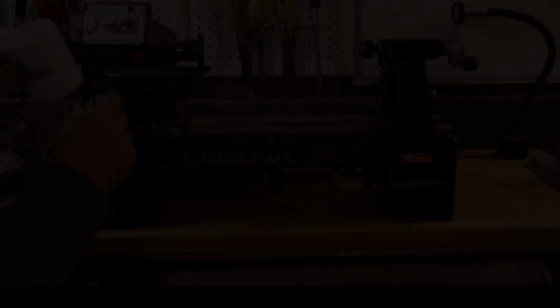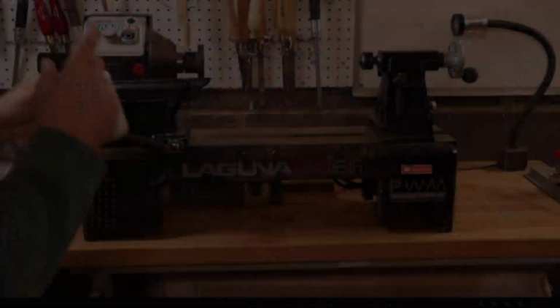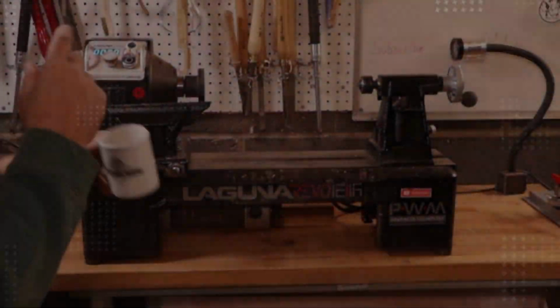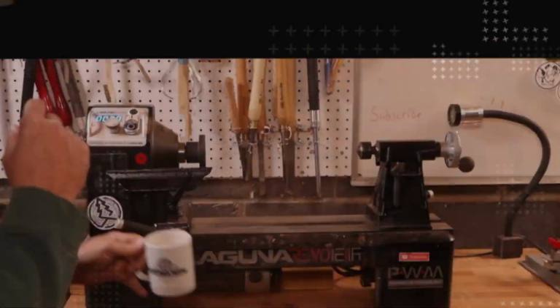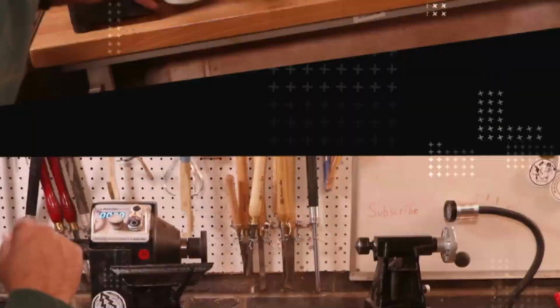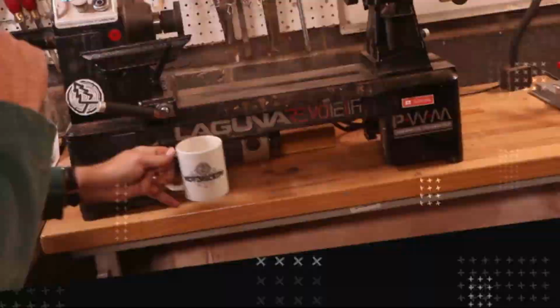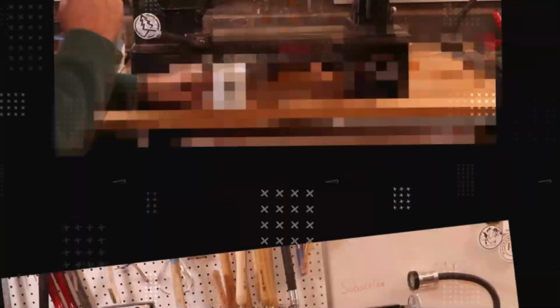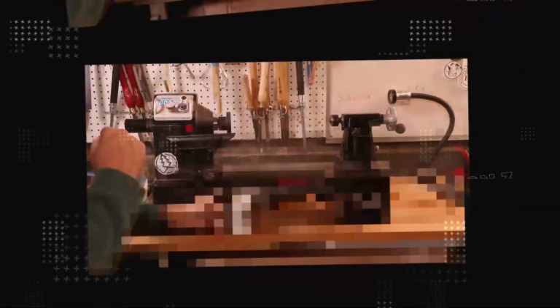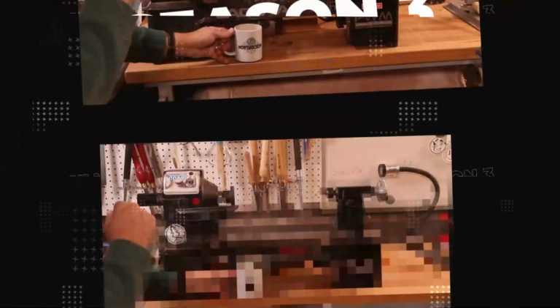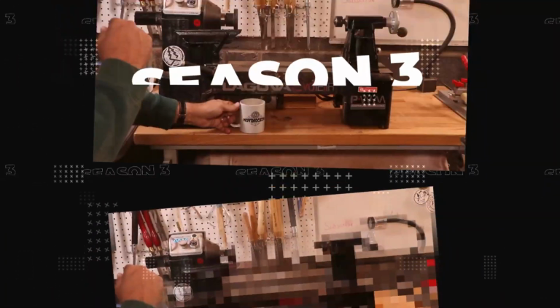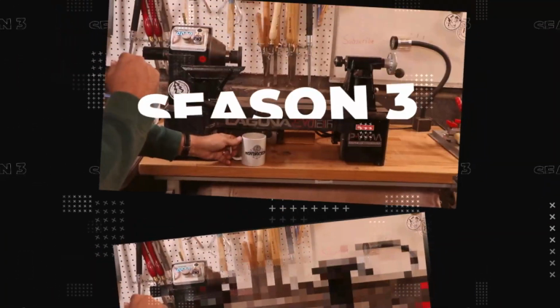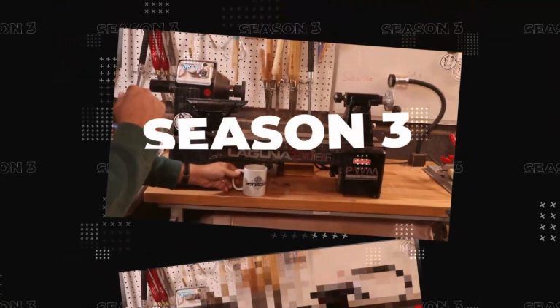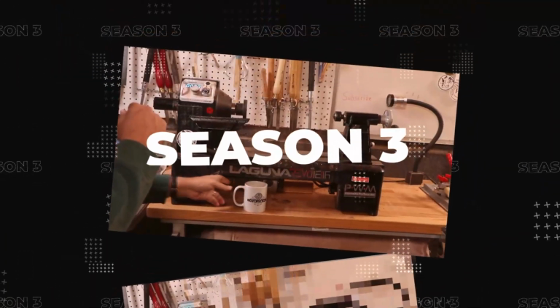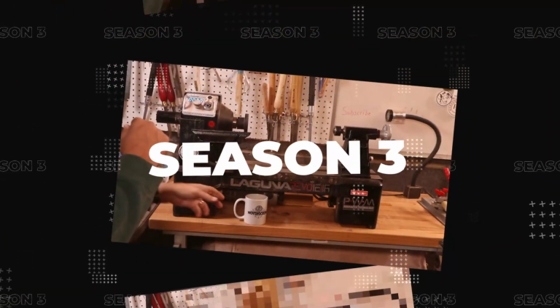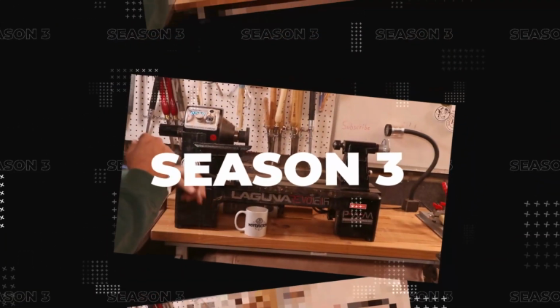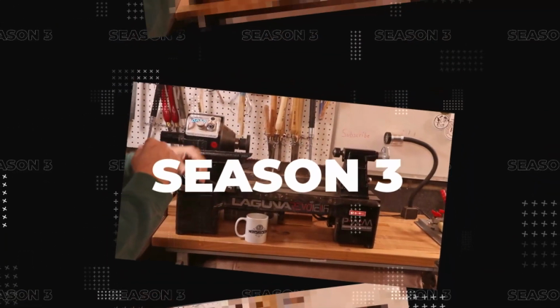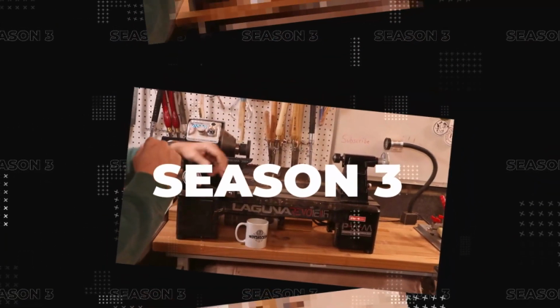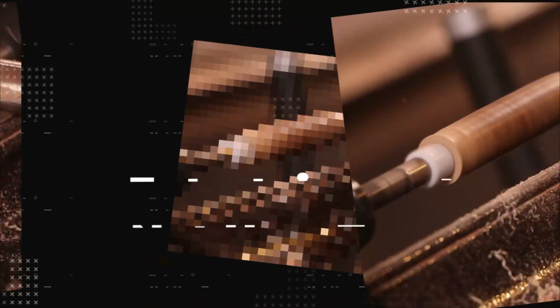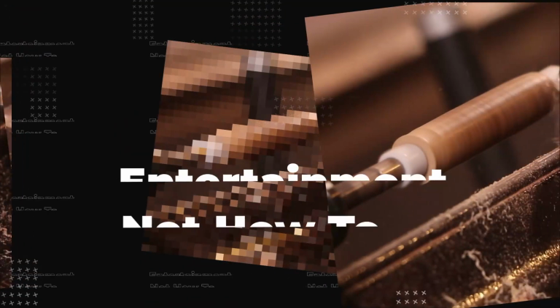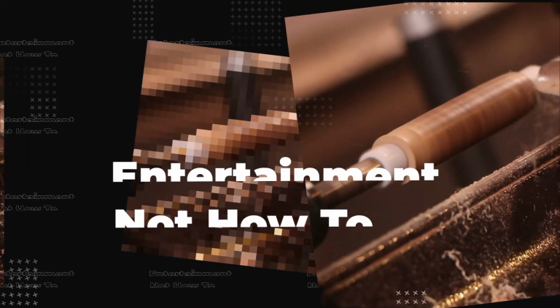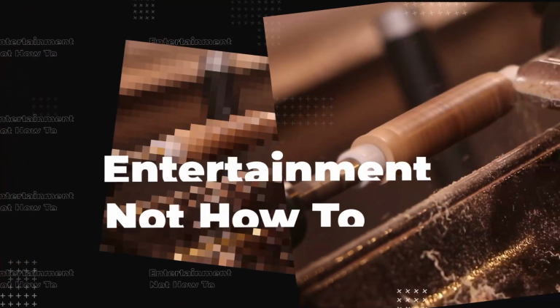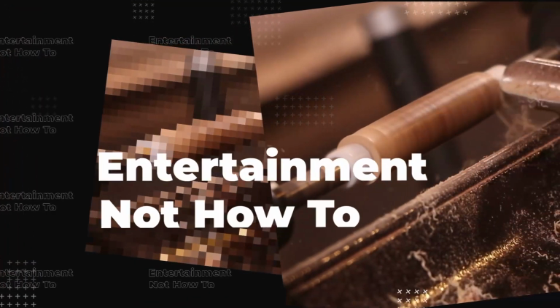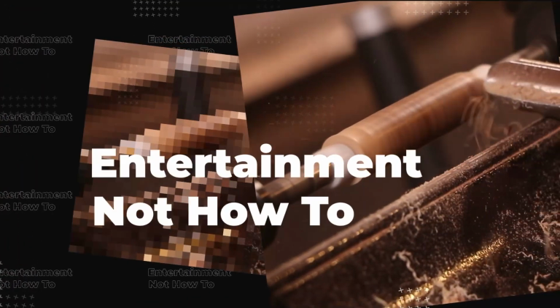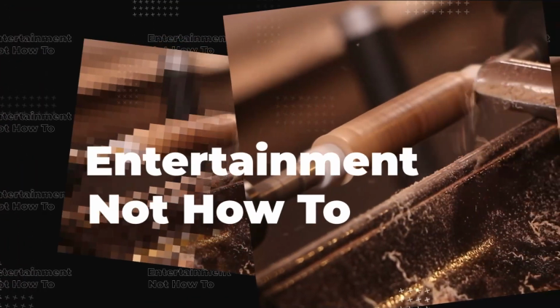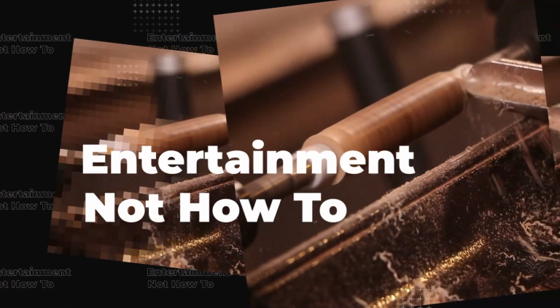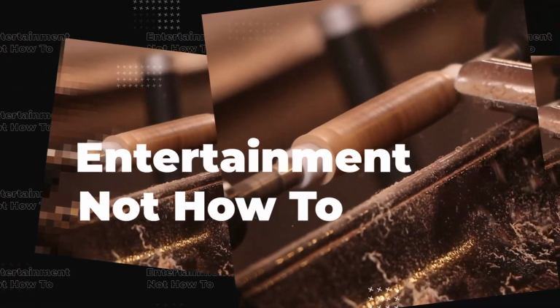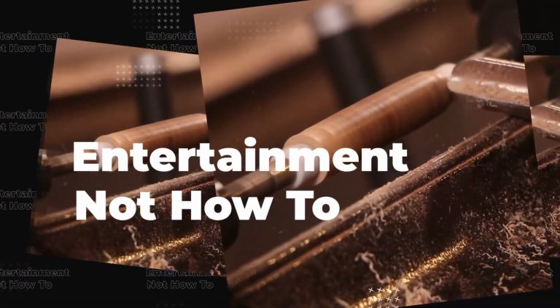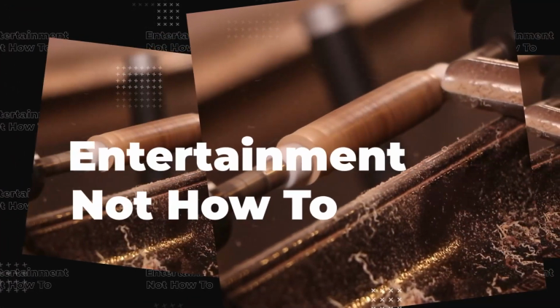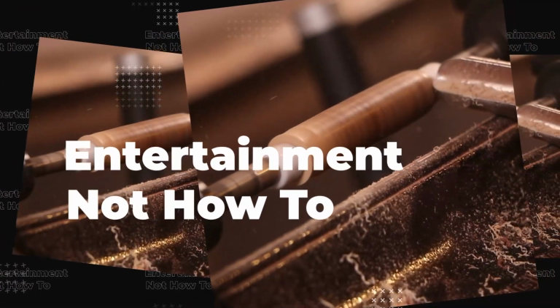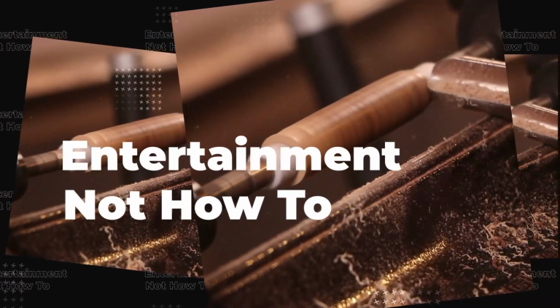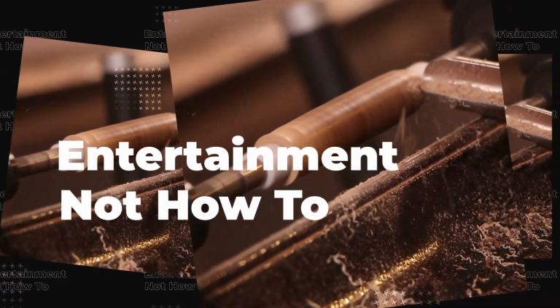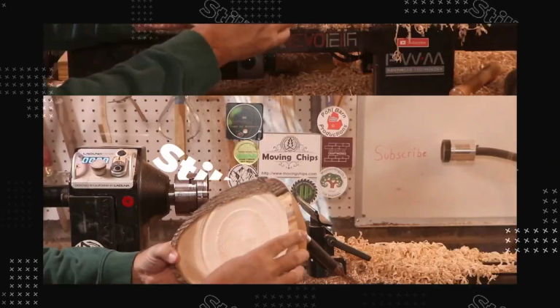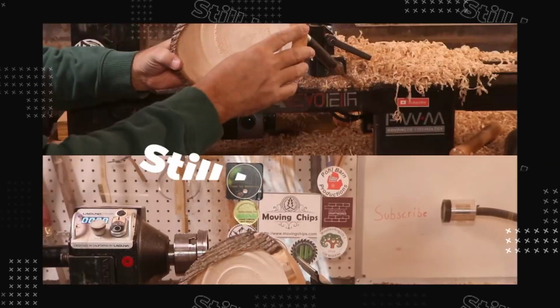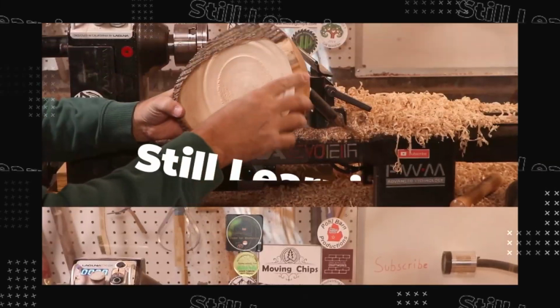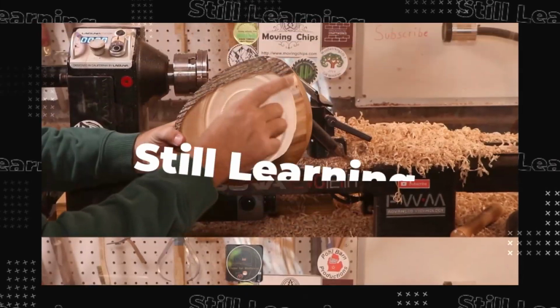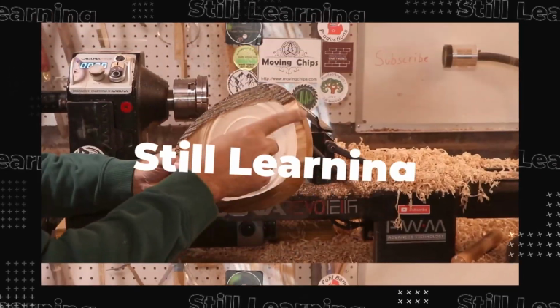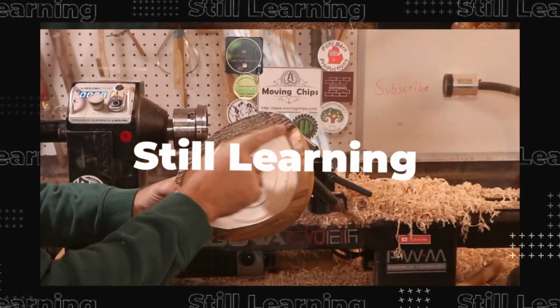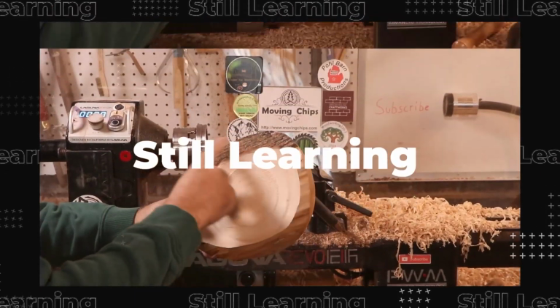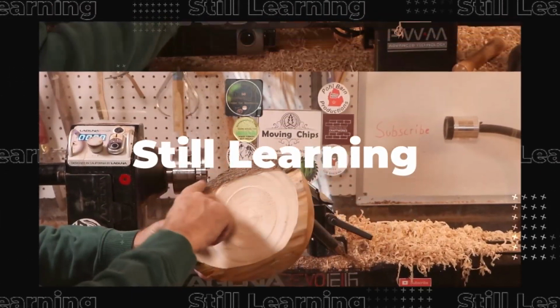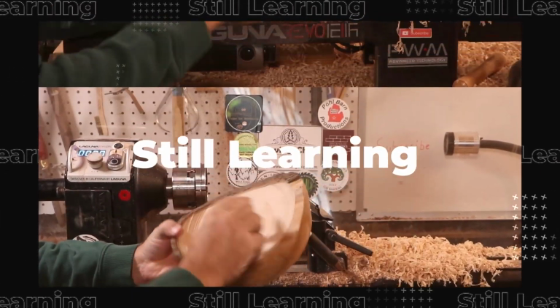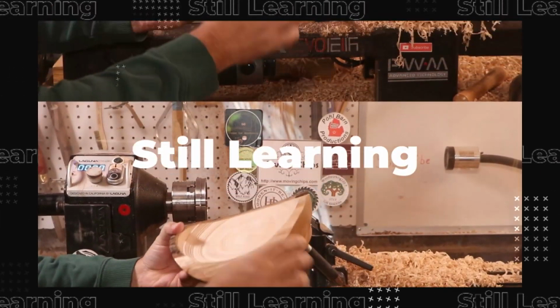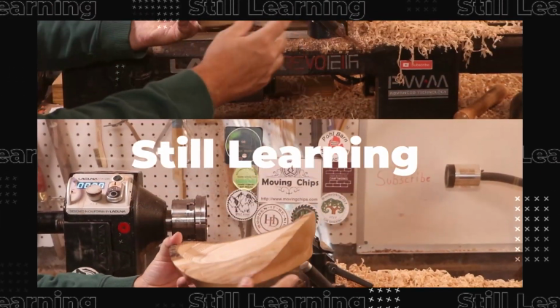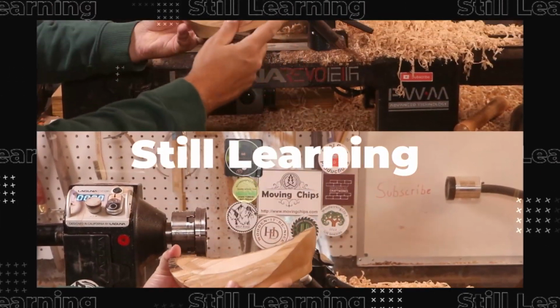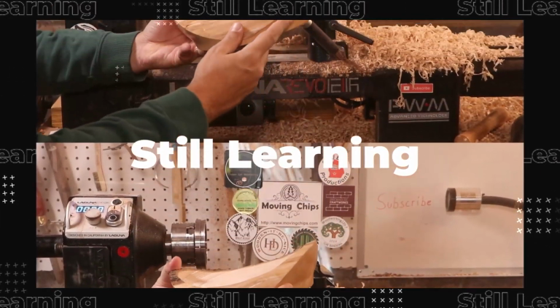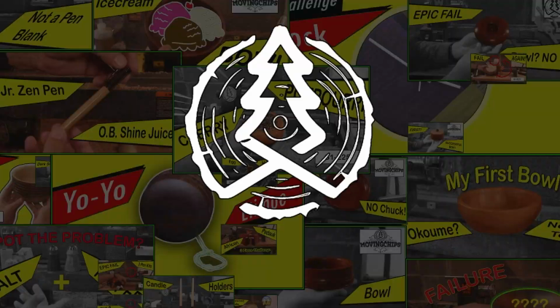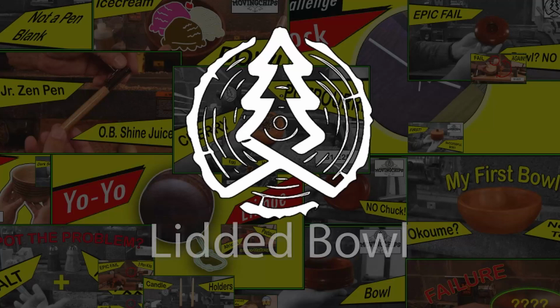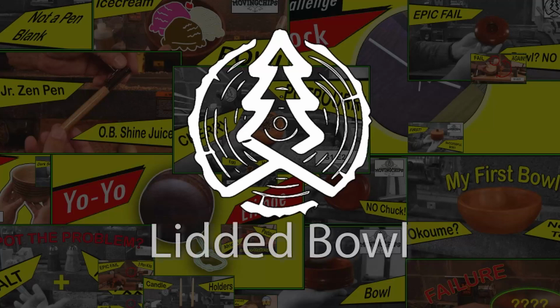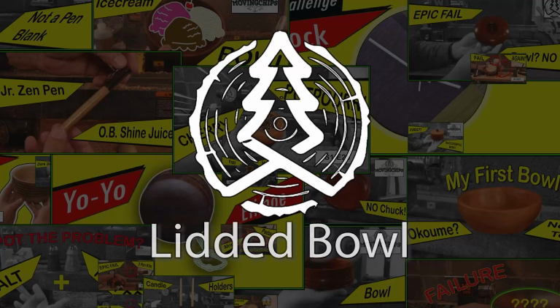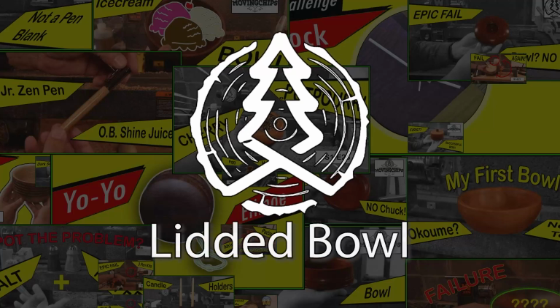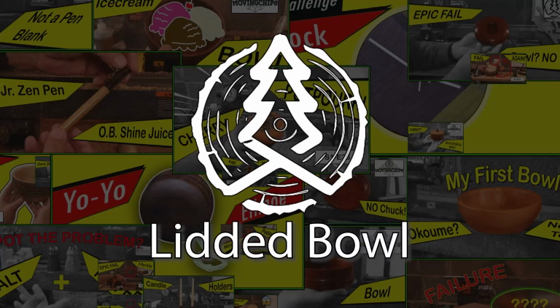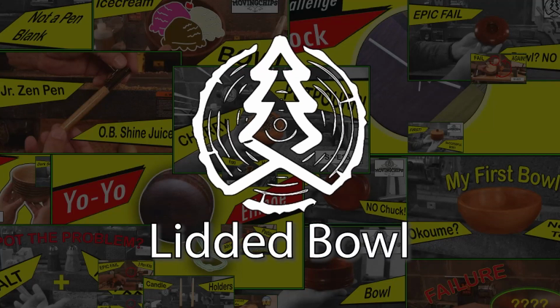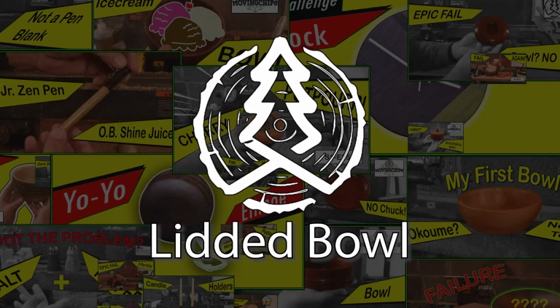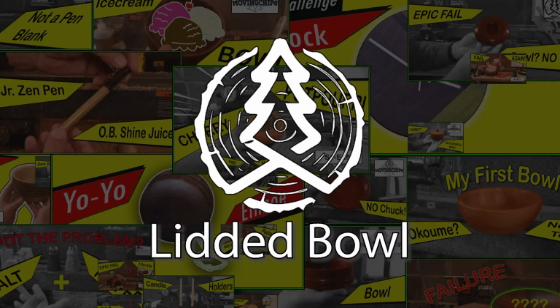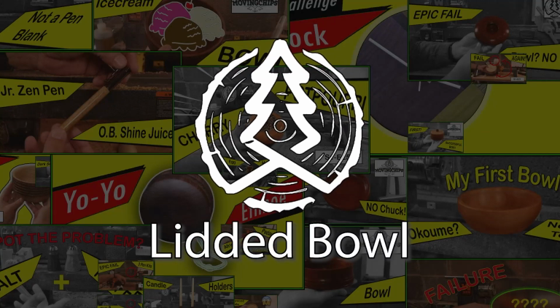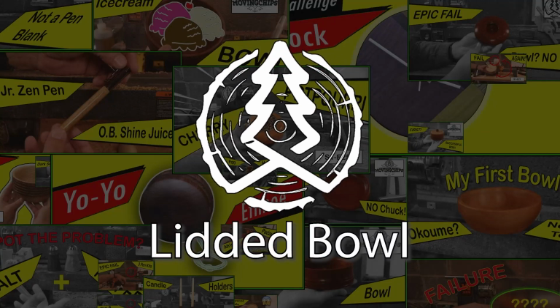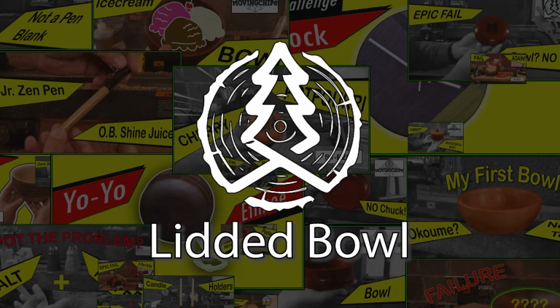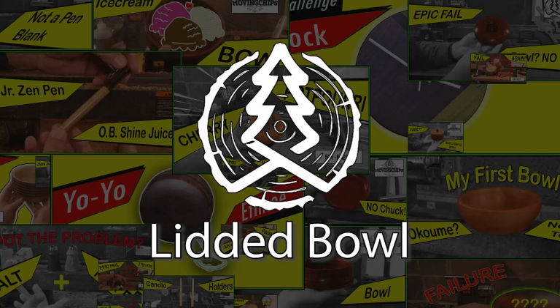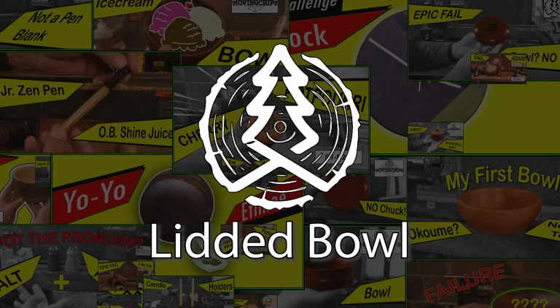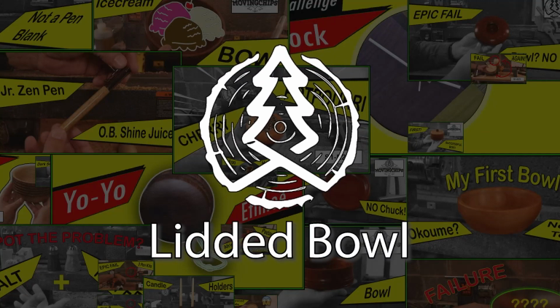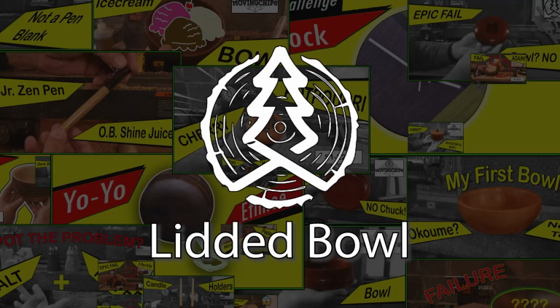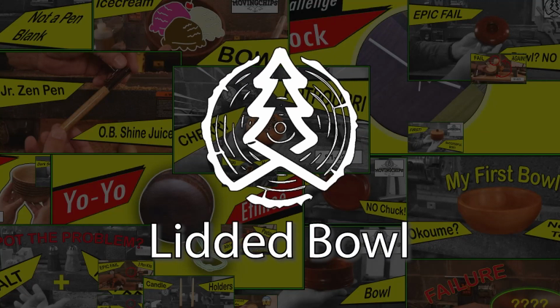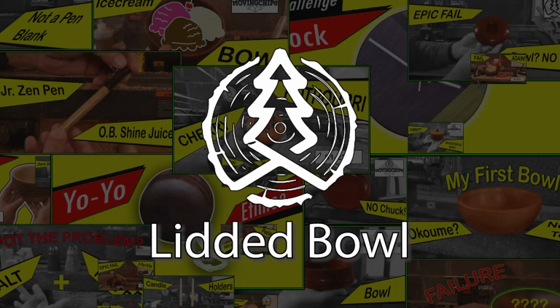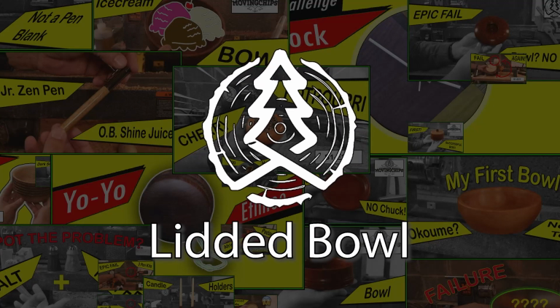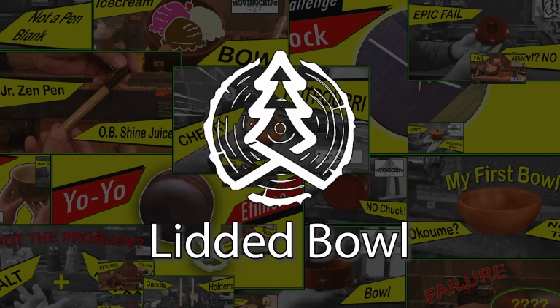Welcome to Season 3. This is not a how-to channel. I'm still learning, so if you see something, say something in the comments below.